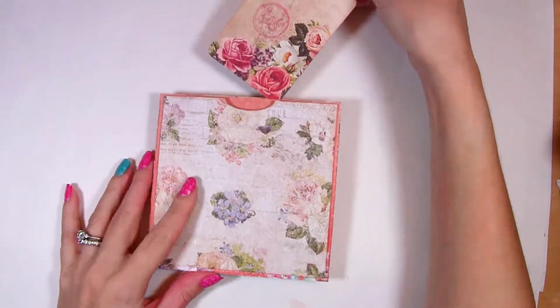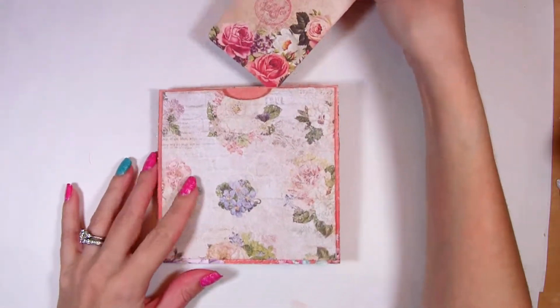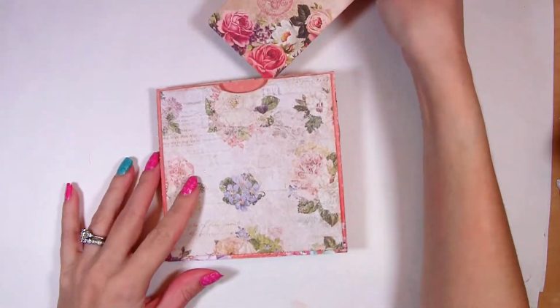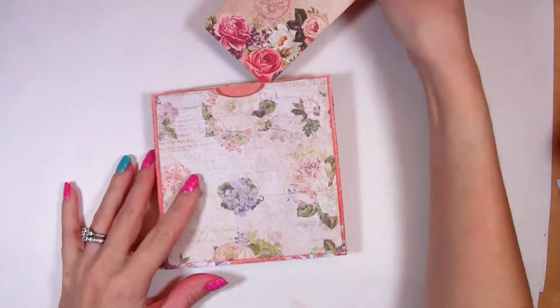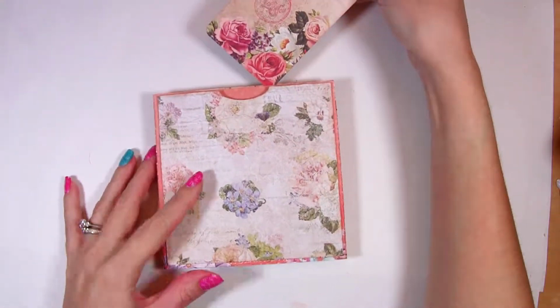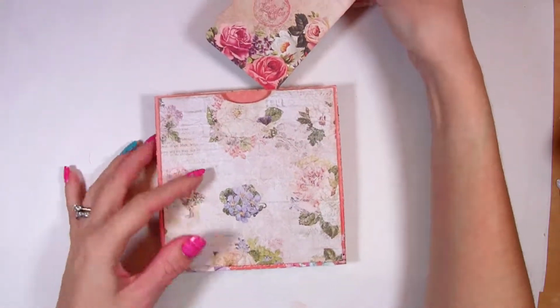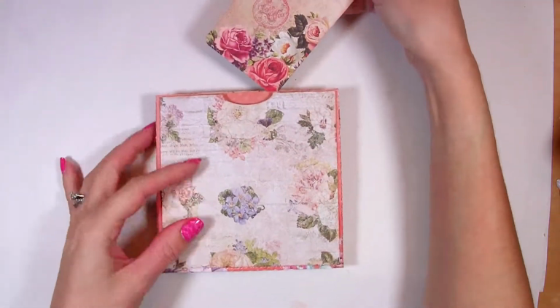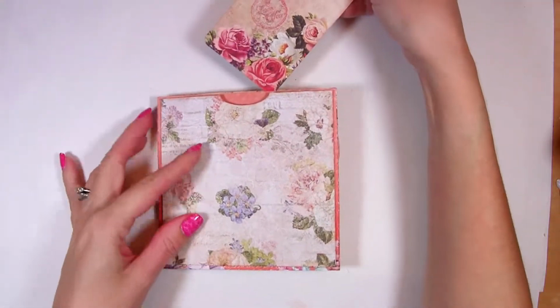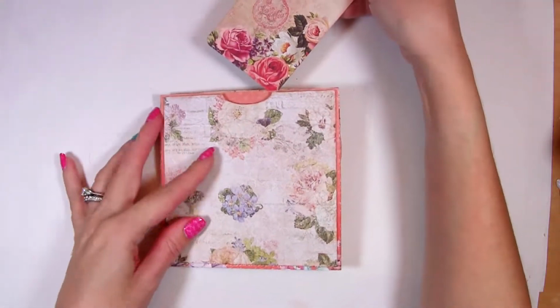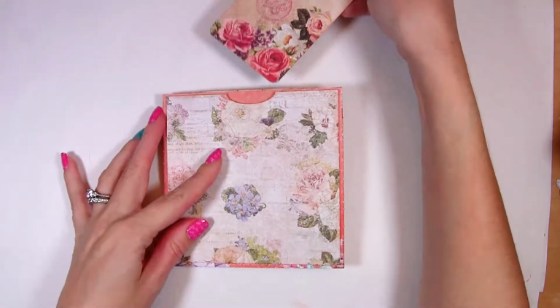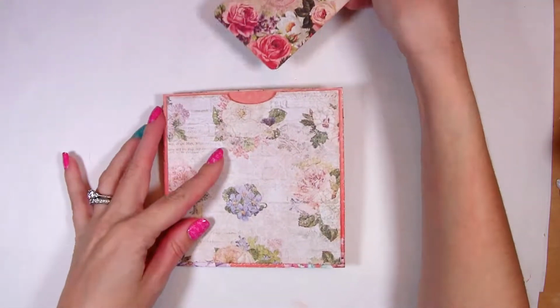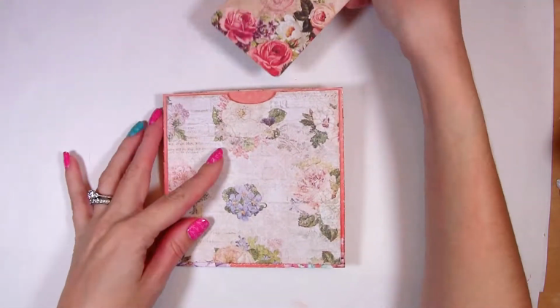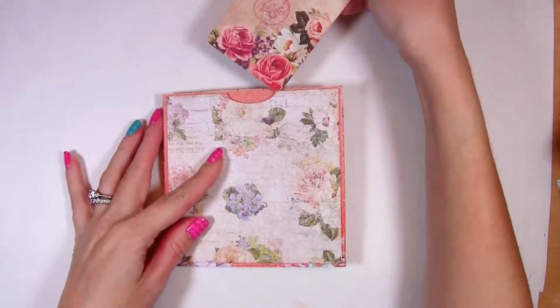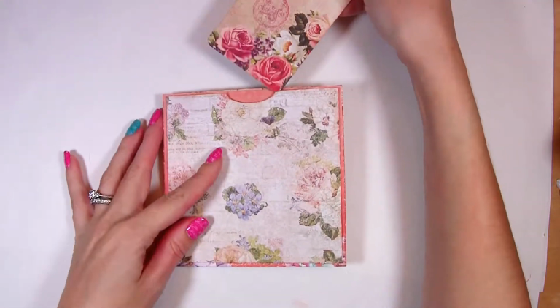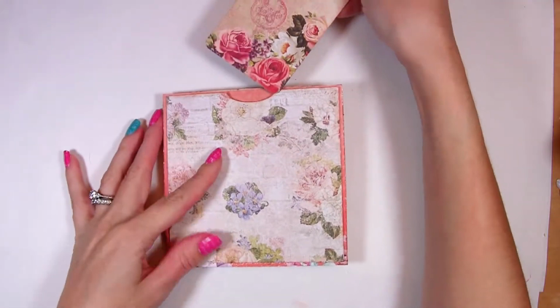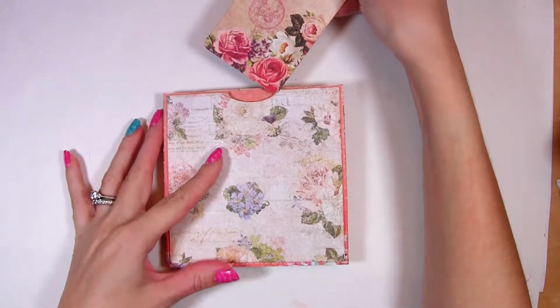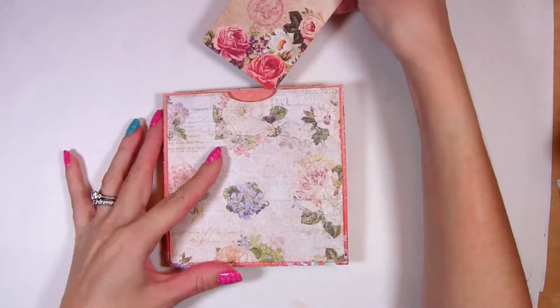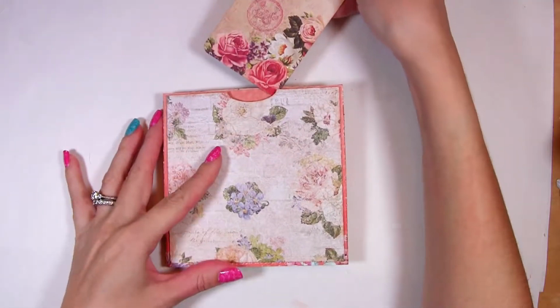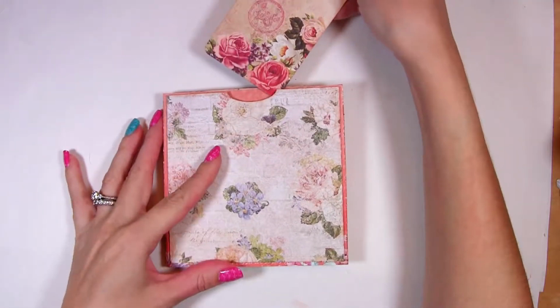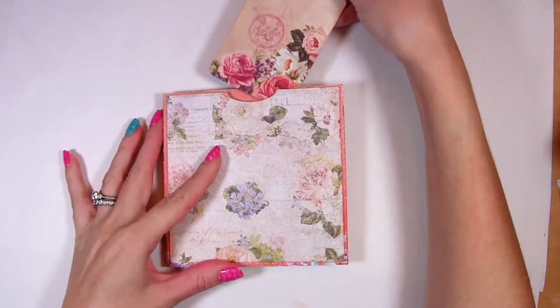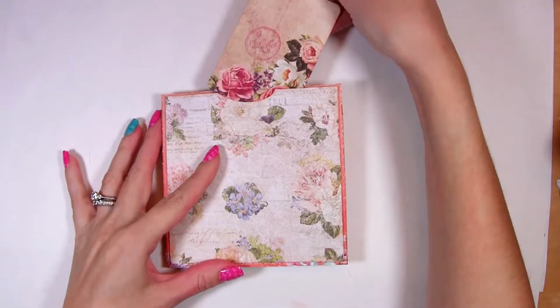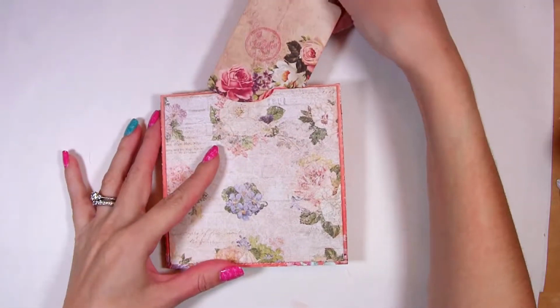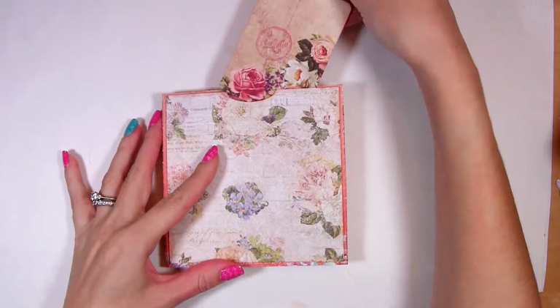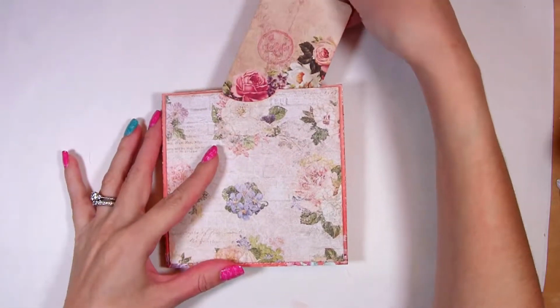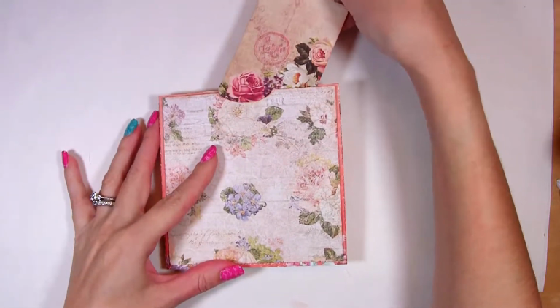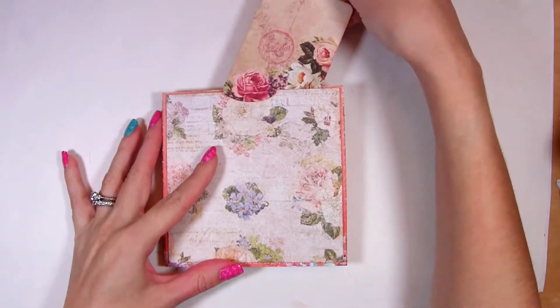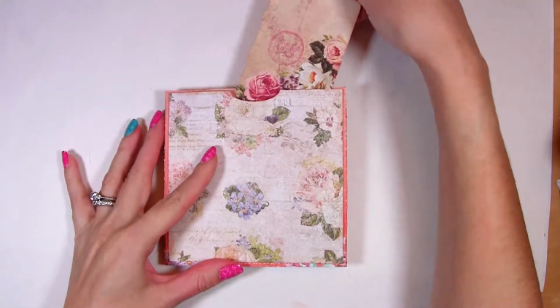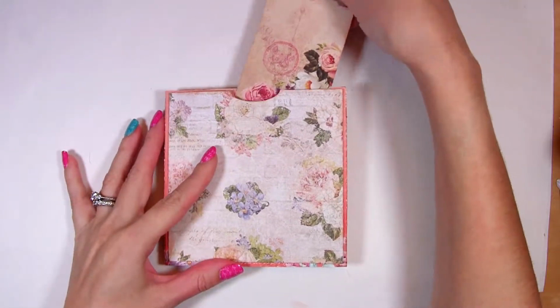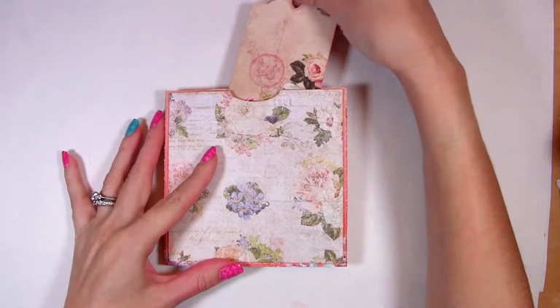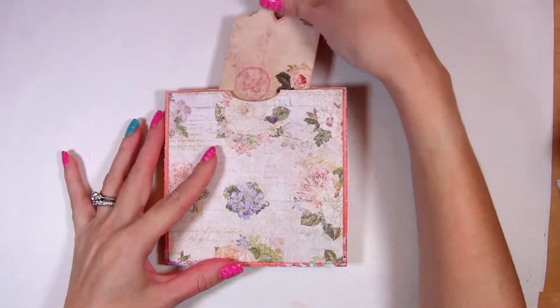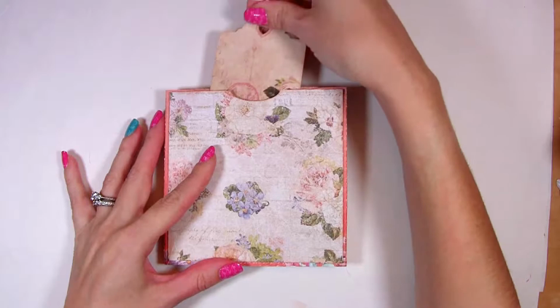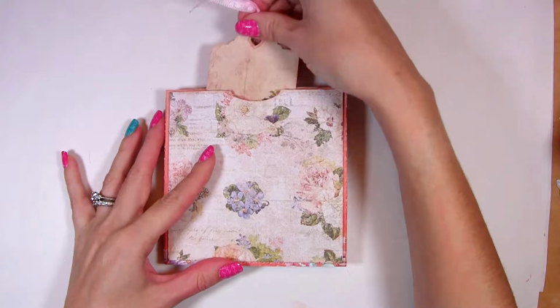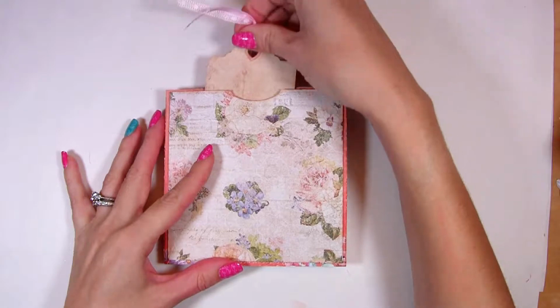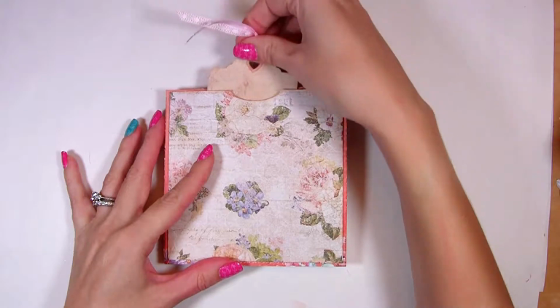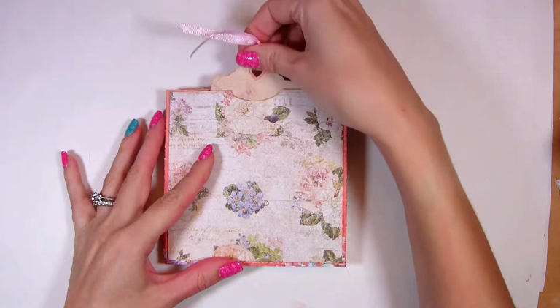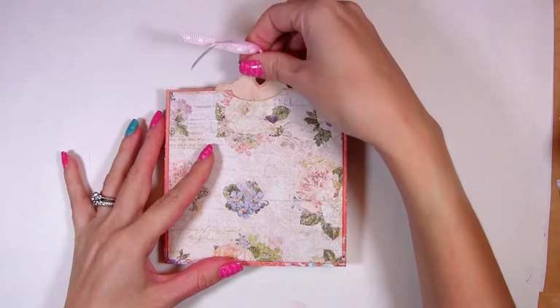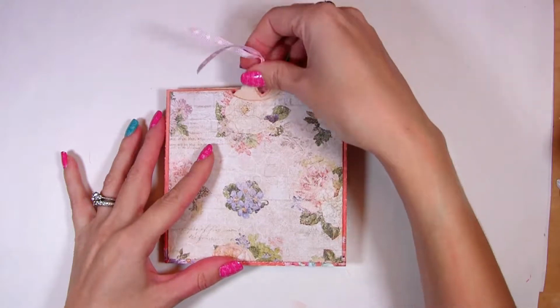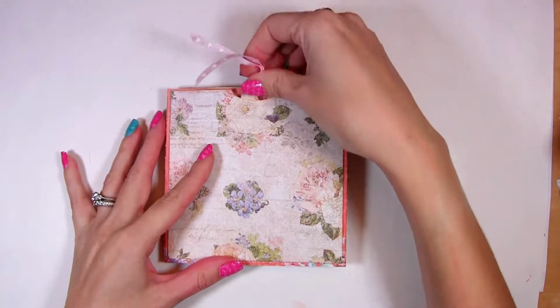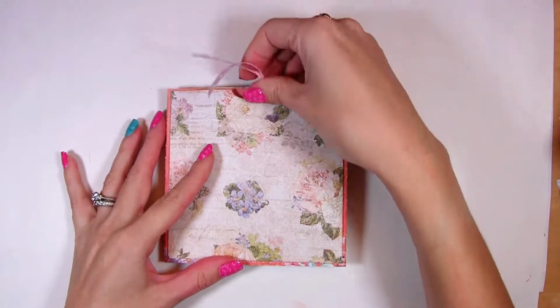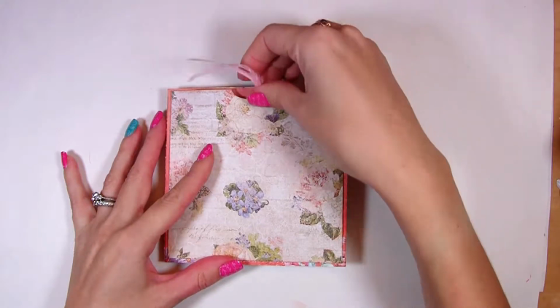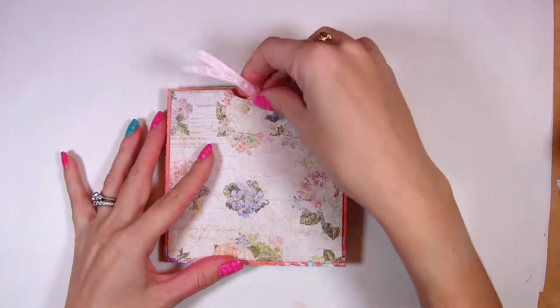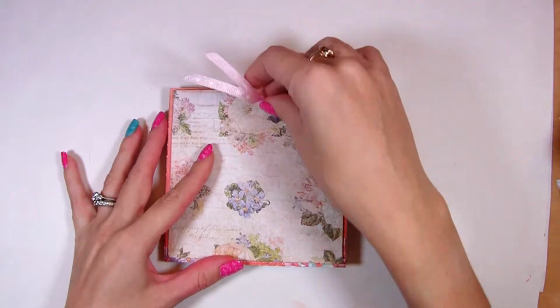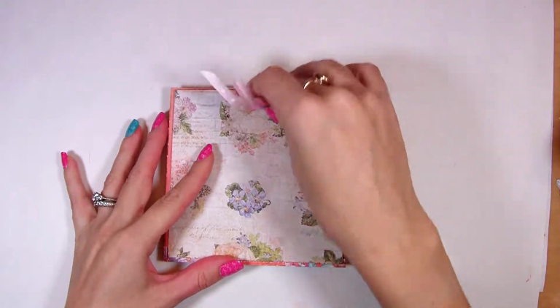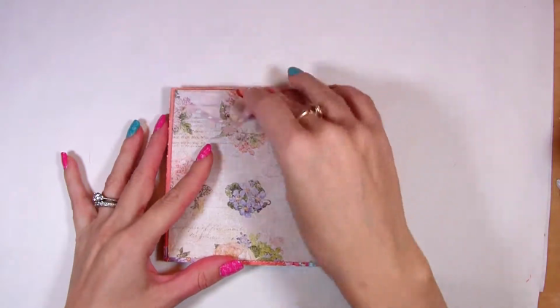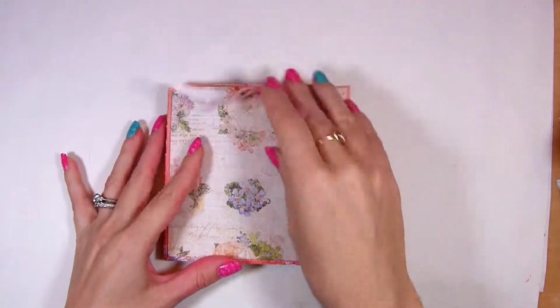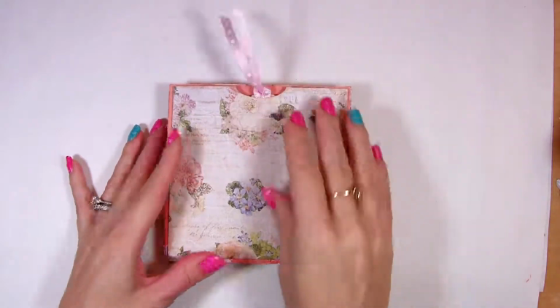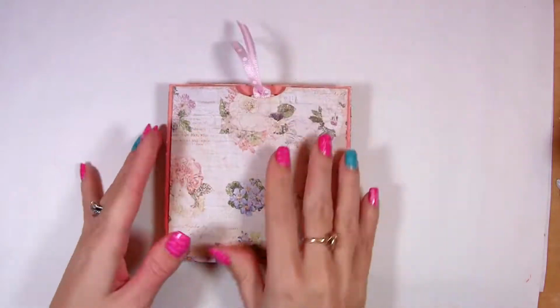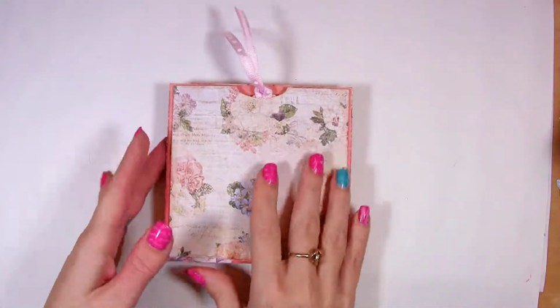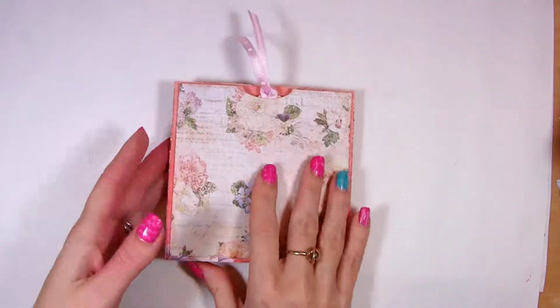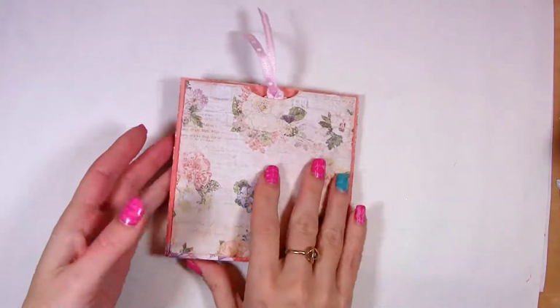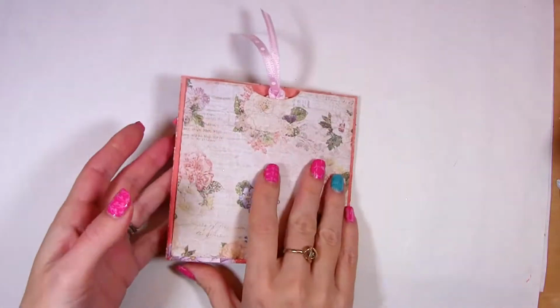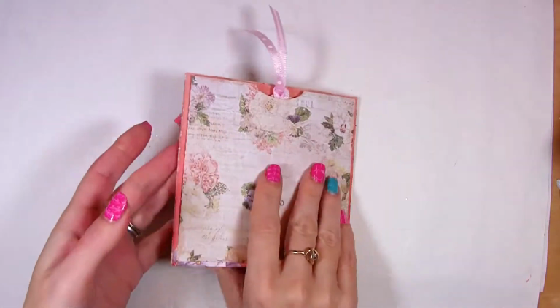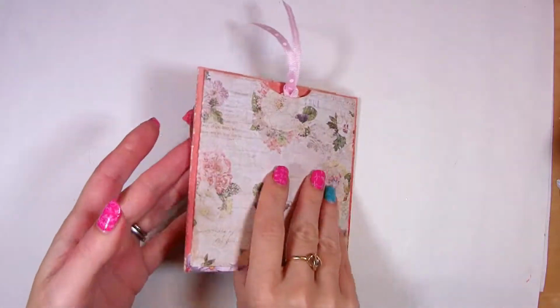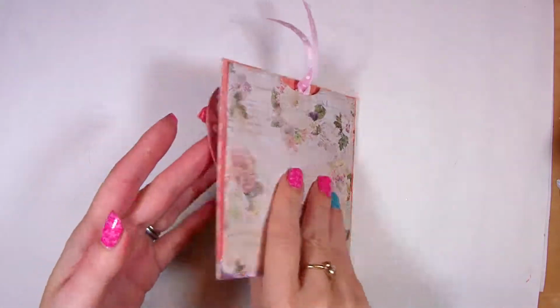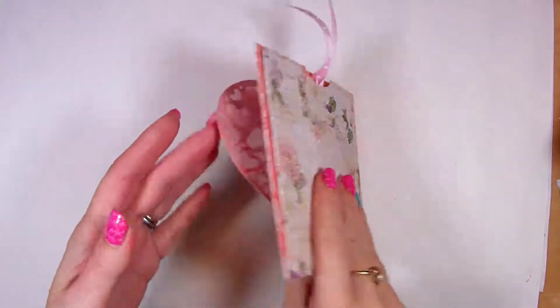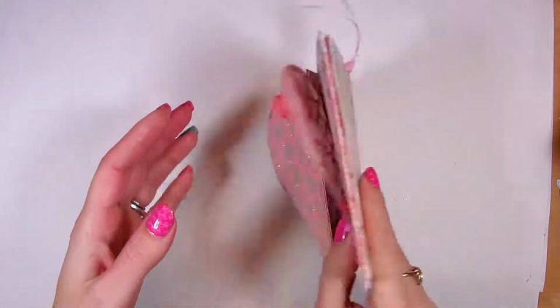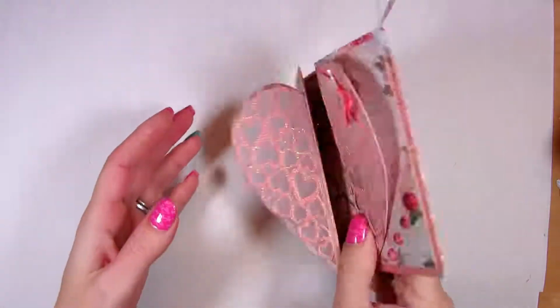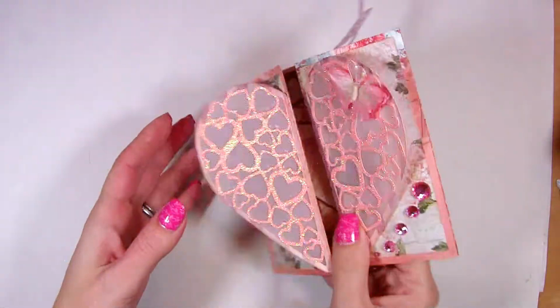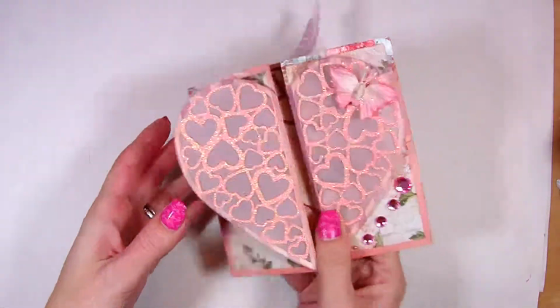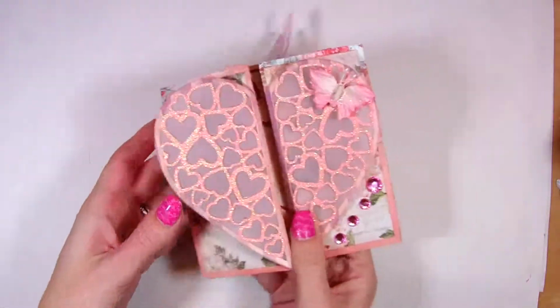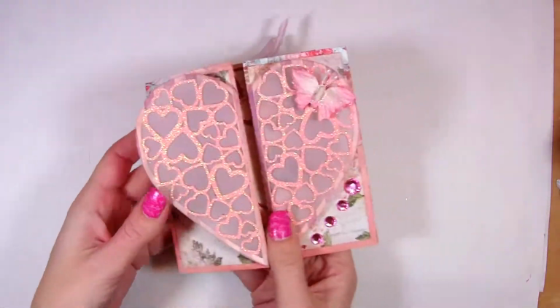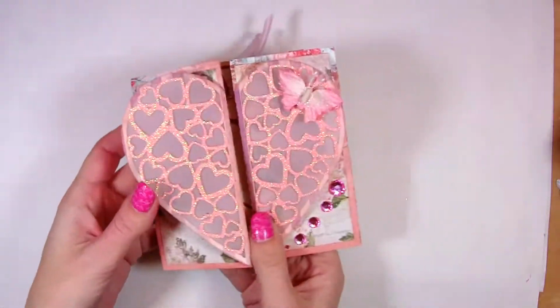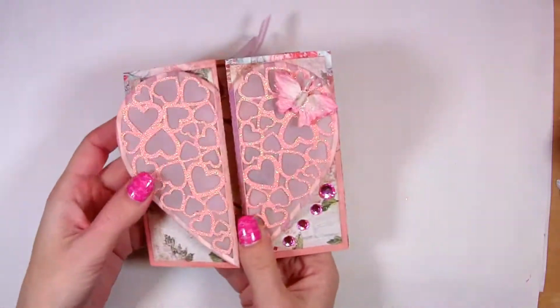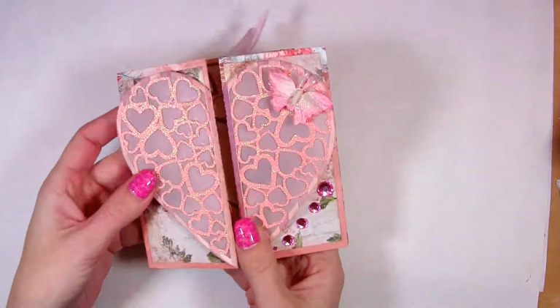The pocket itself is deep enough to insert a tag, a gift card or even a couple of ephemera cards.